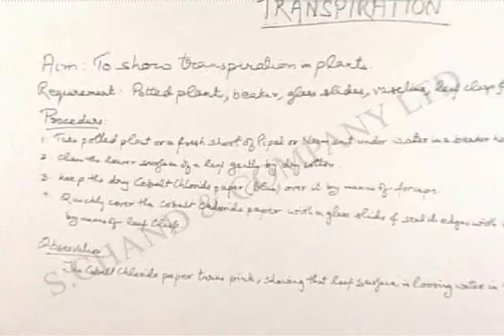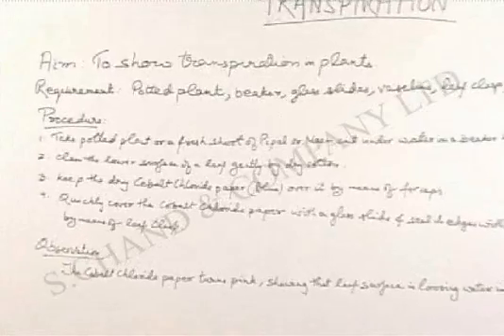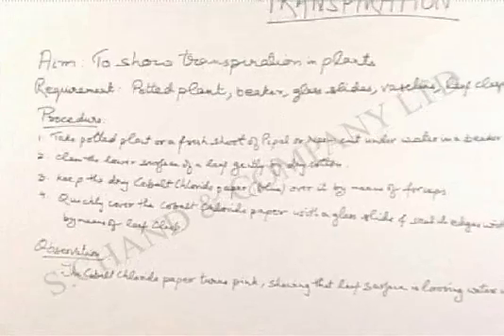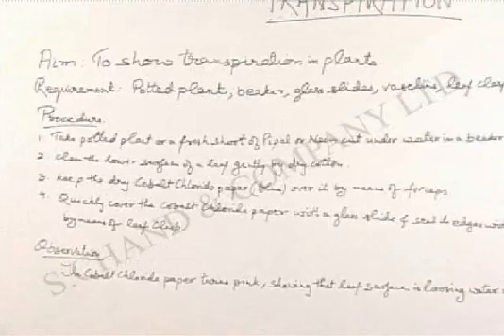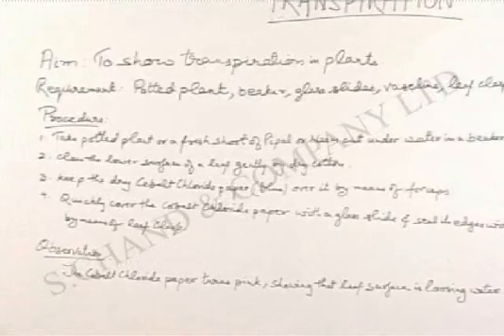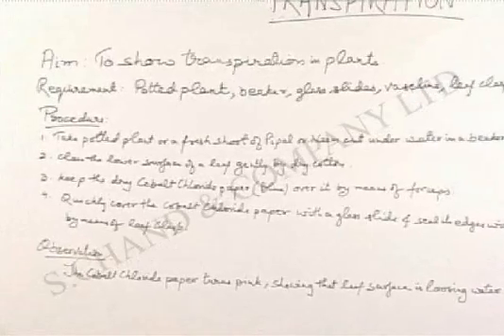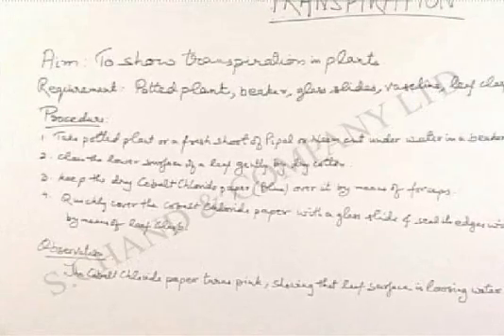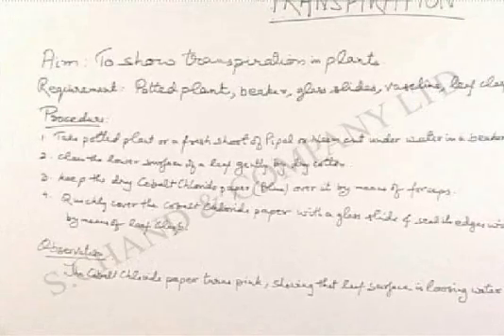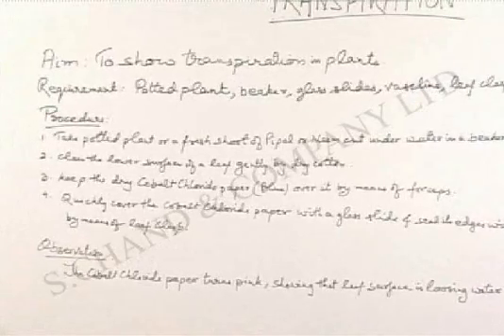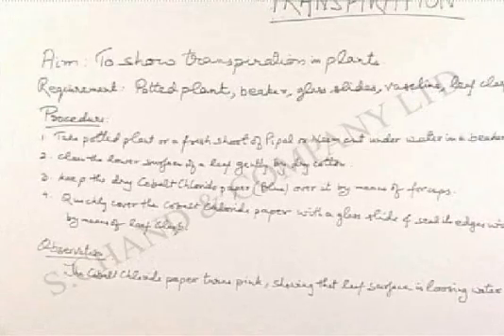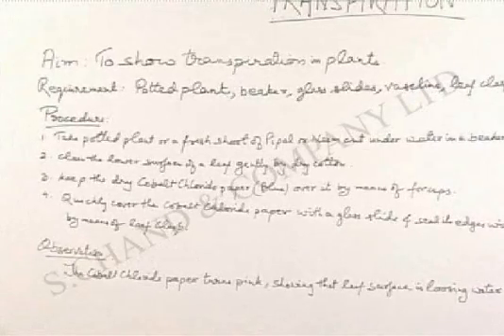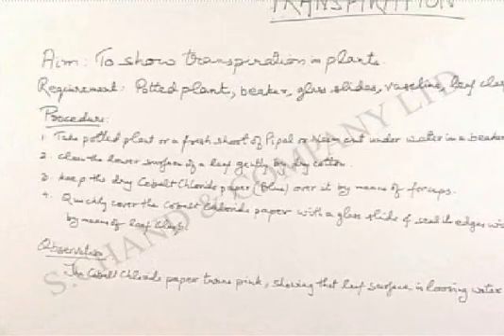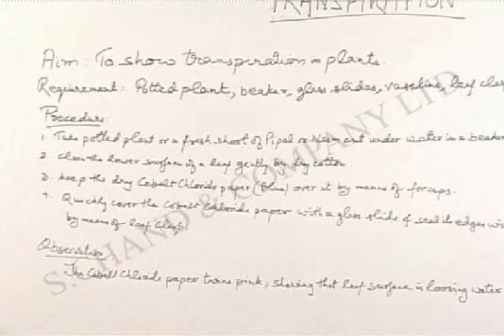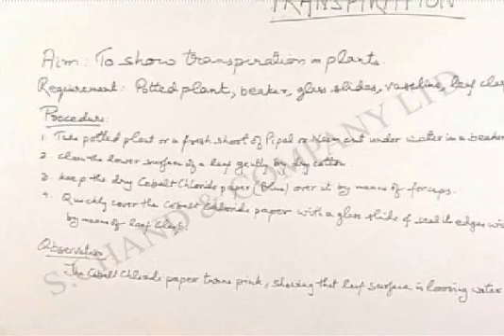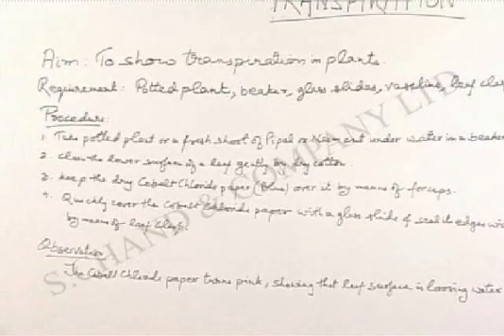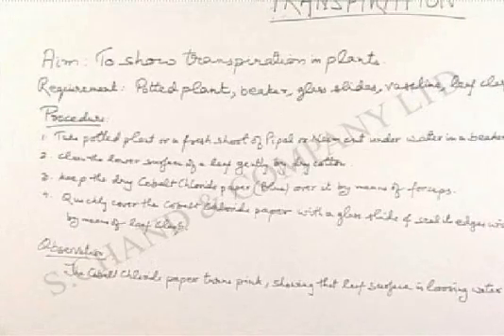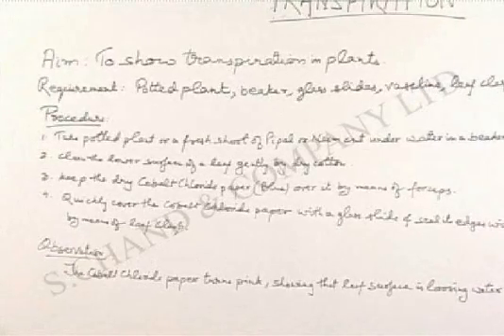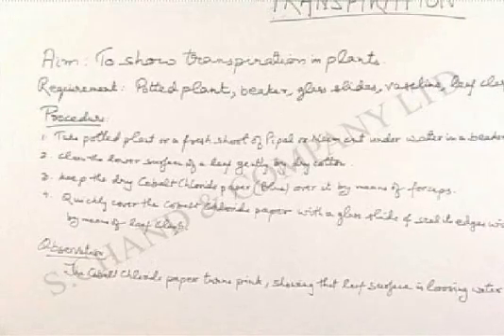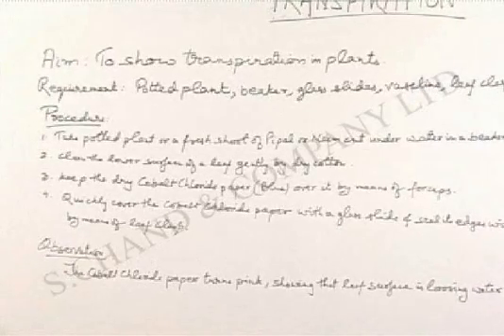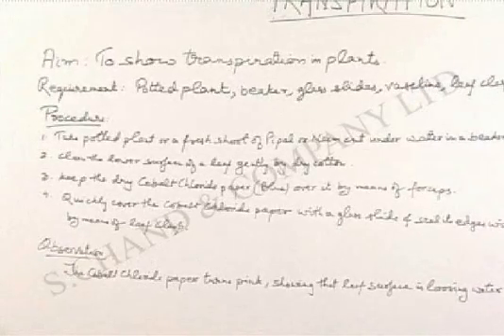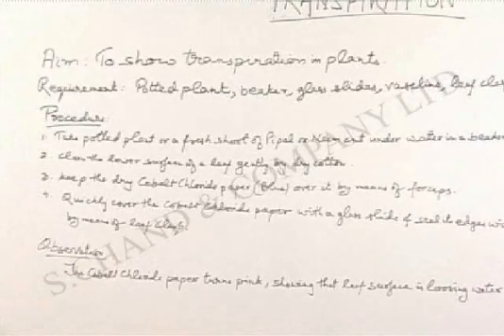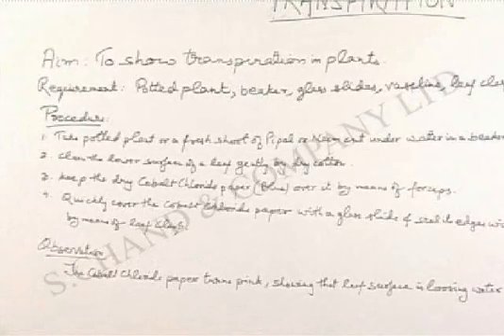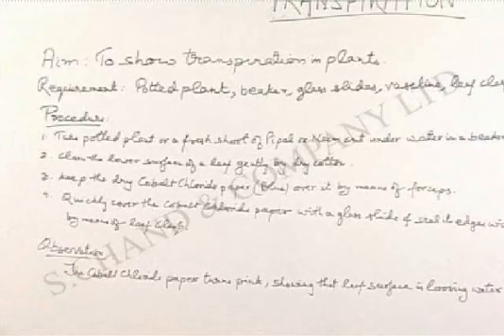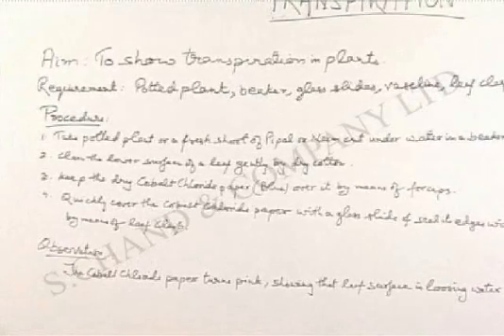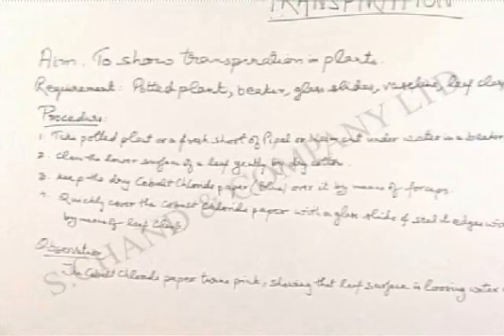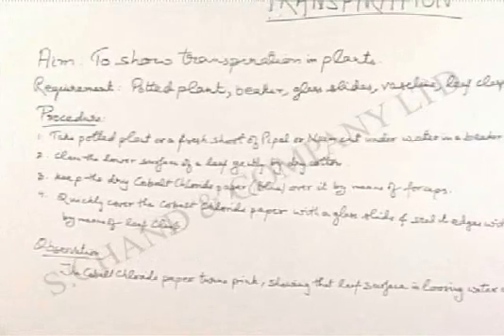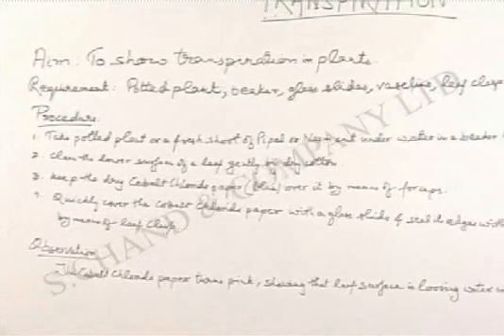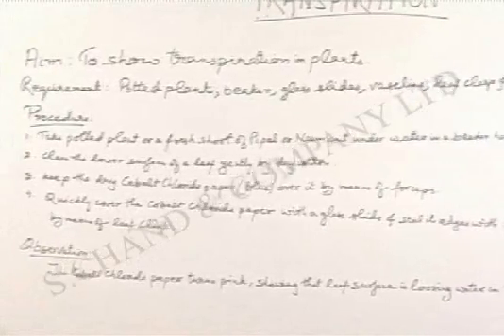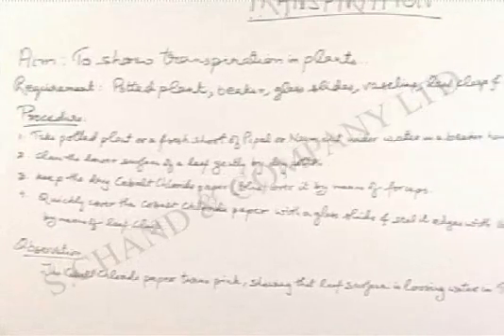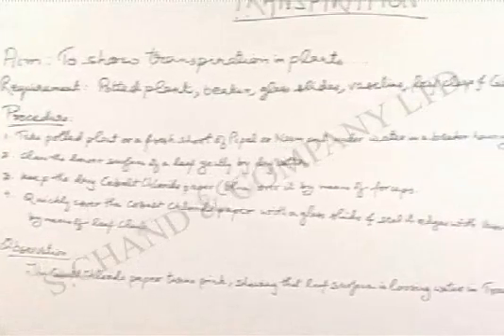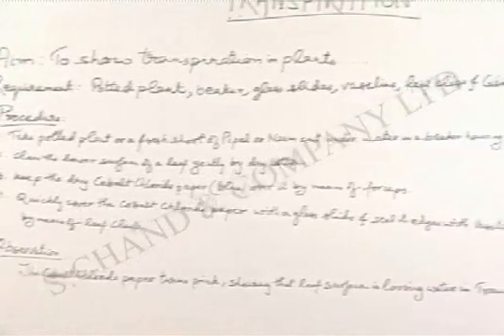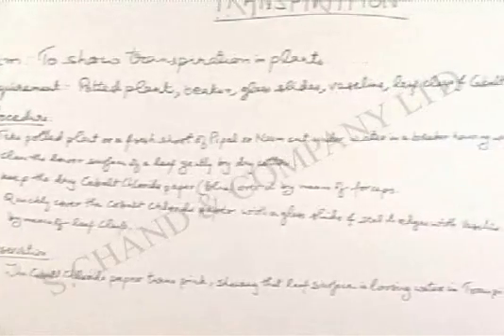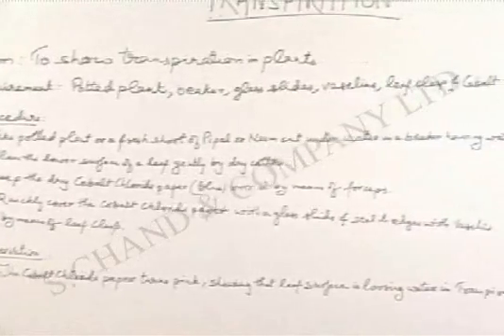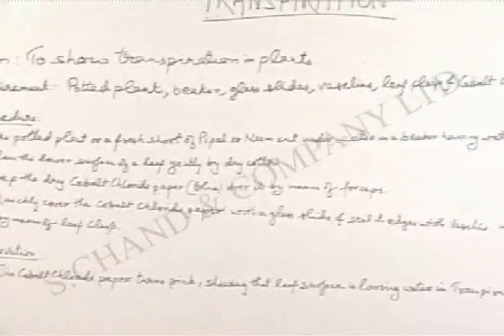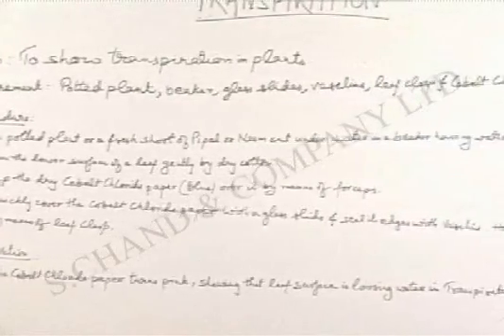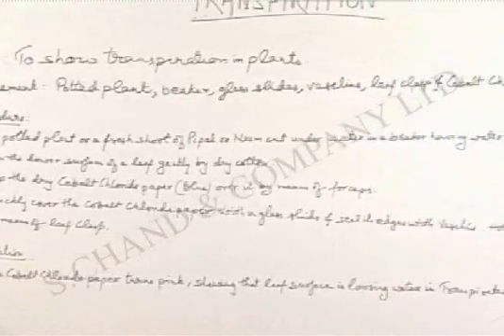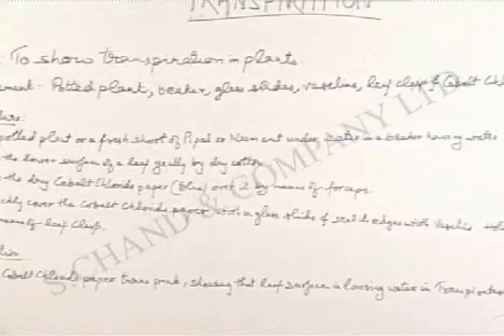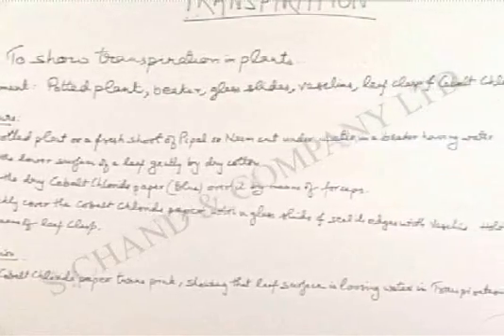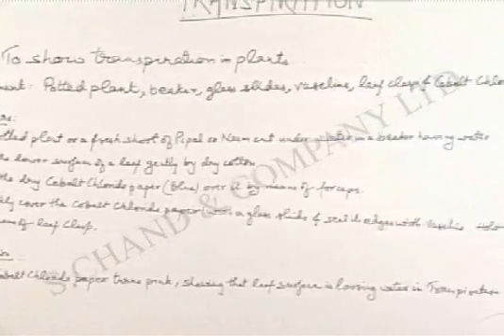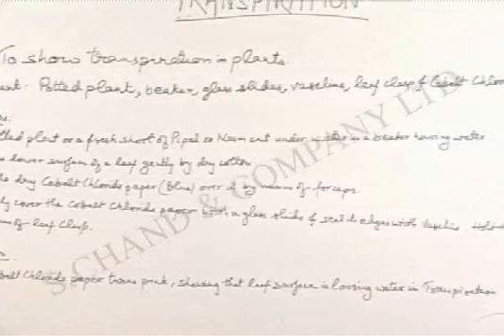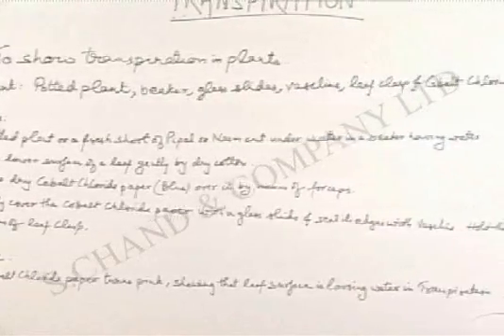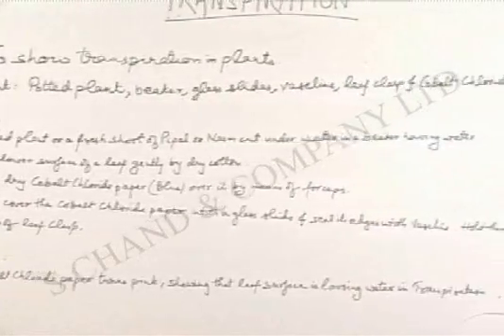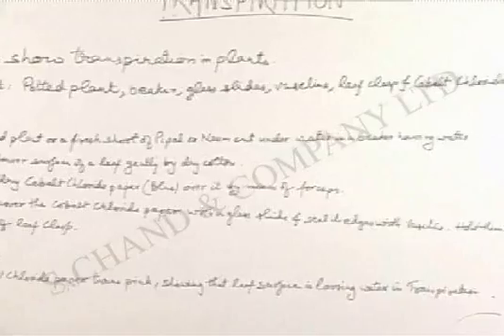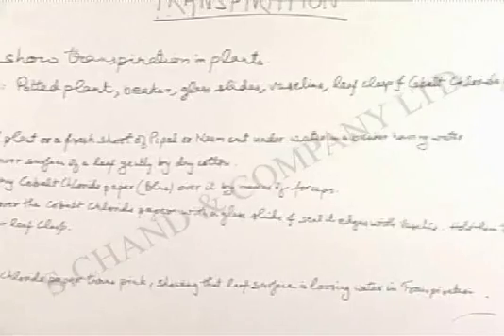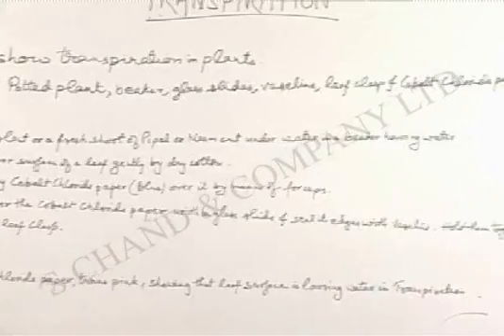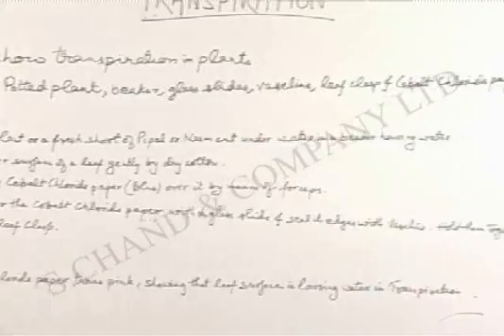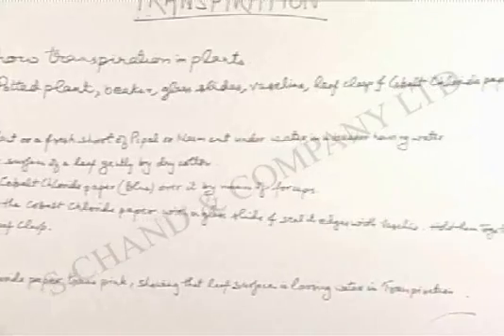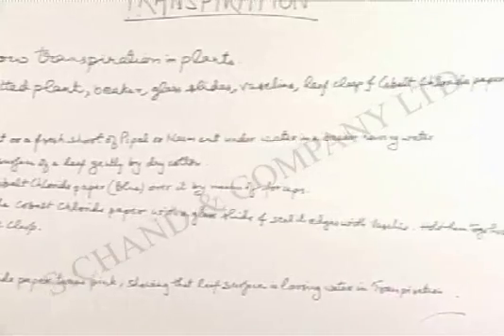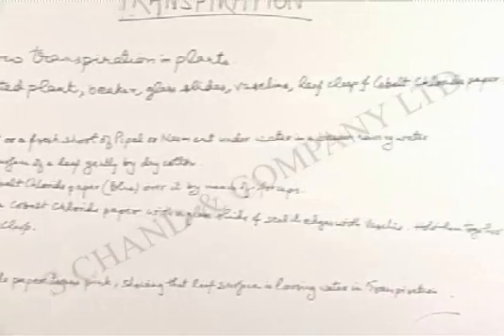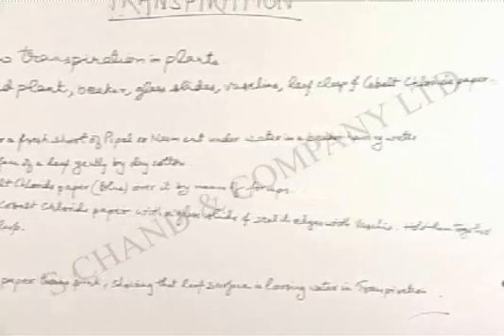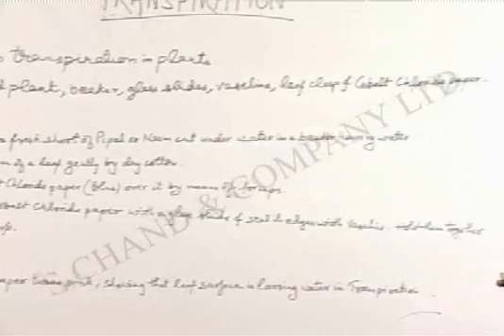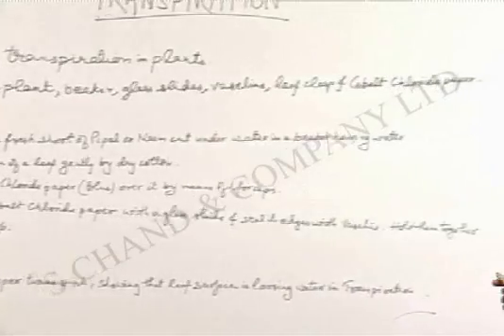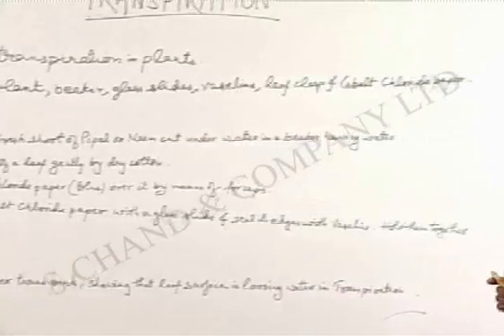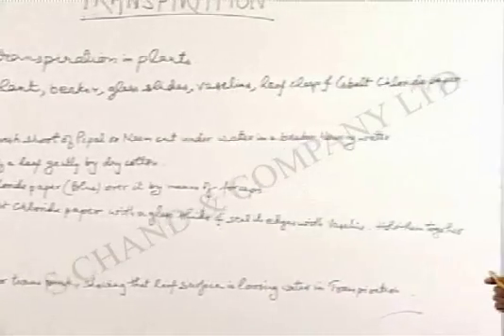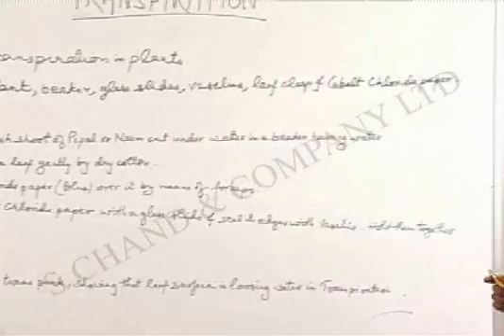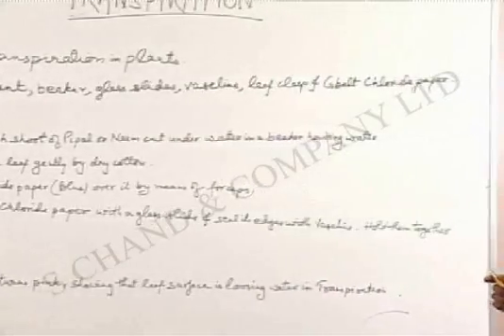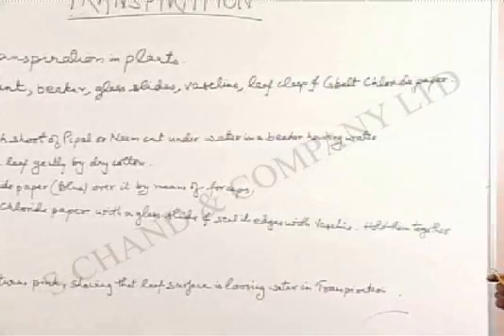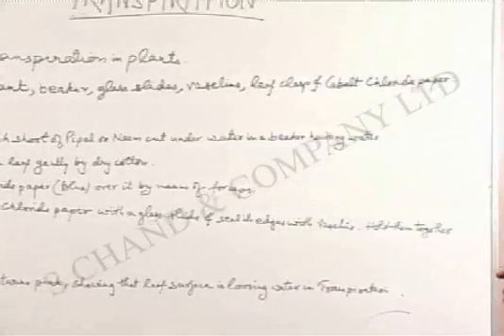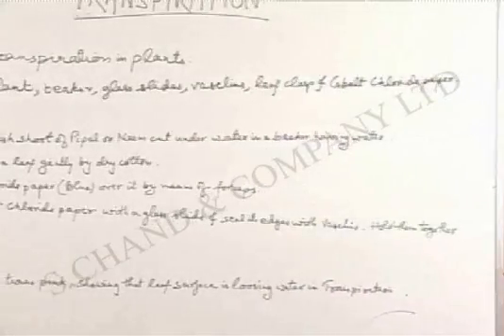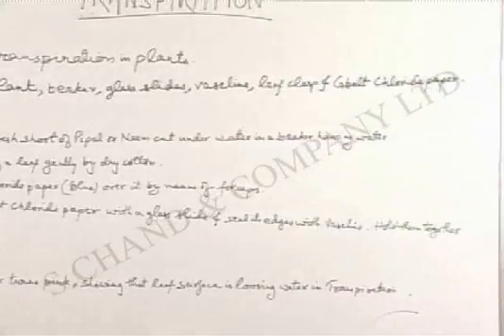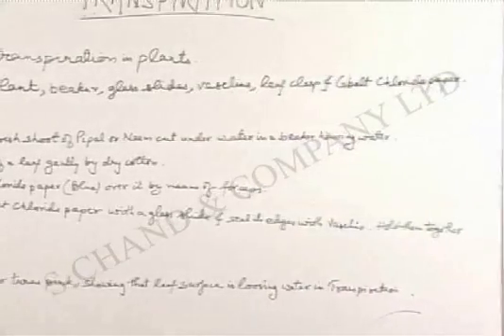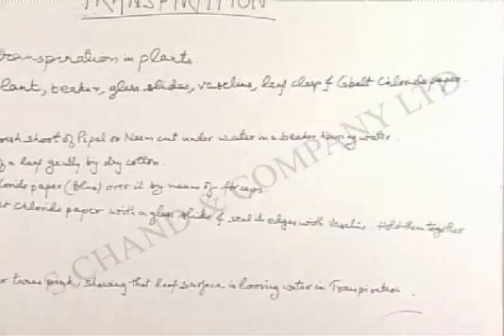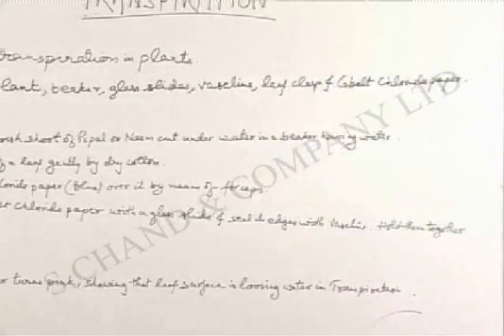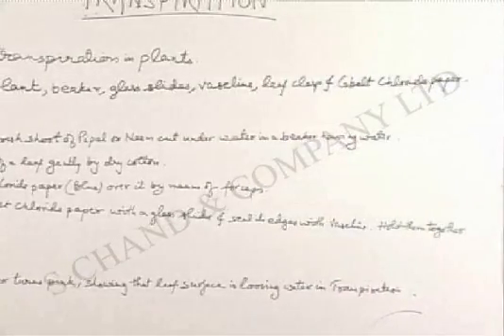The requirements will be a potted plant, beaker, glass slides, vaseline, leaf clasp, and cobalt chloride paper.